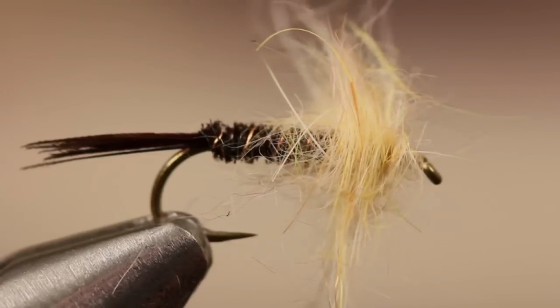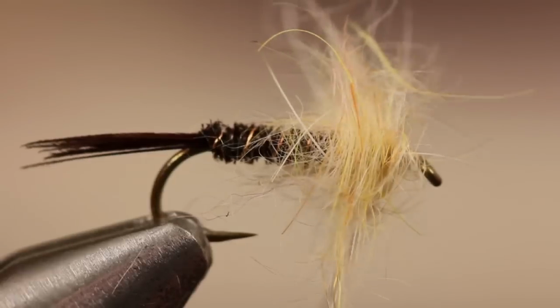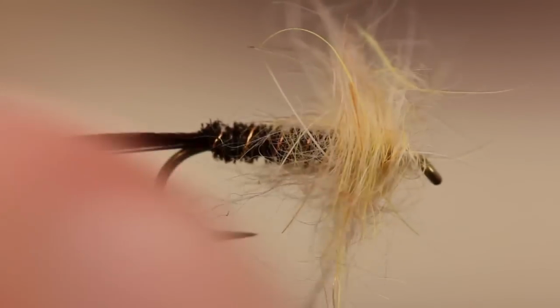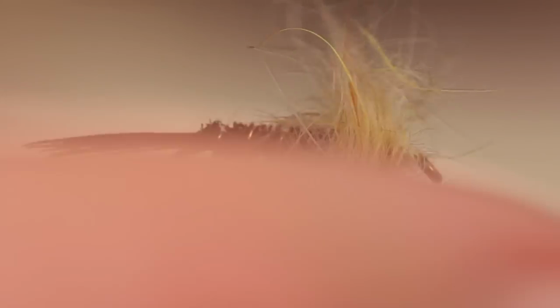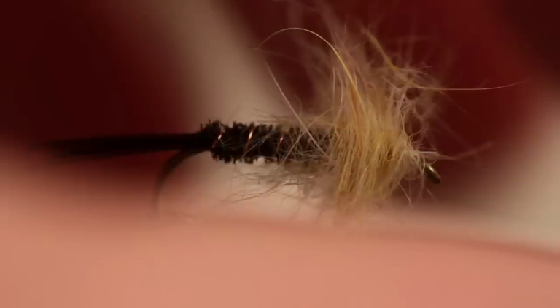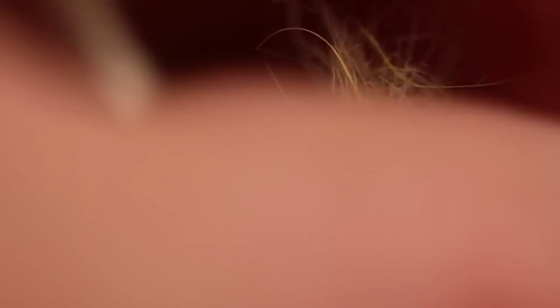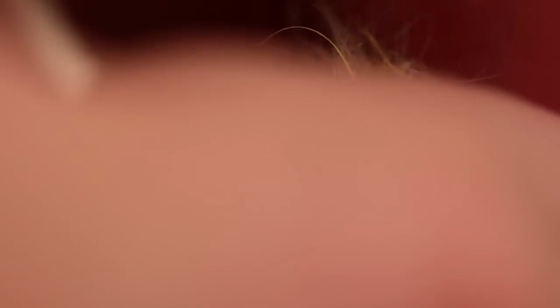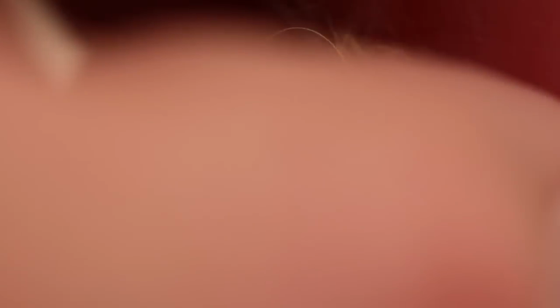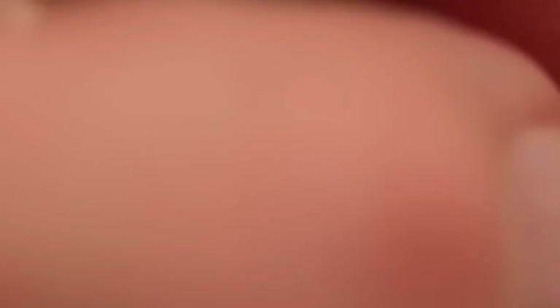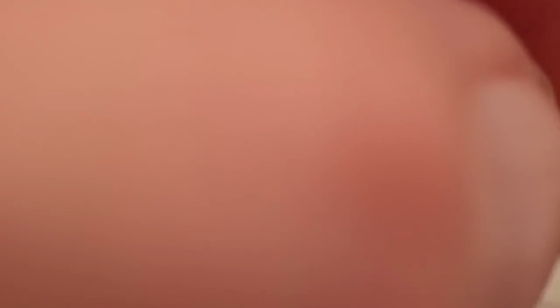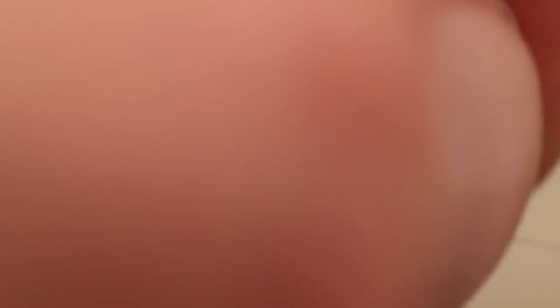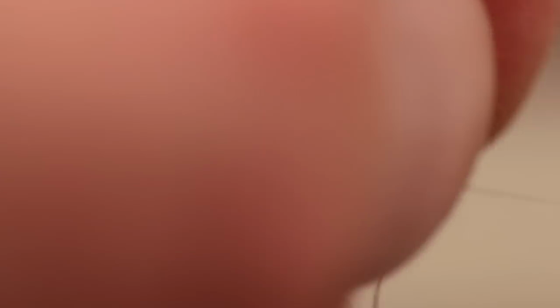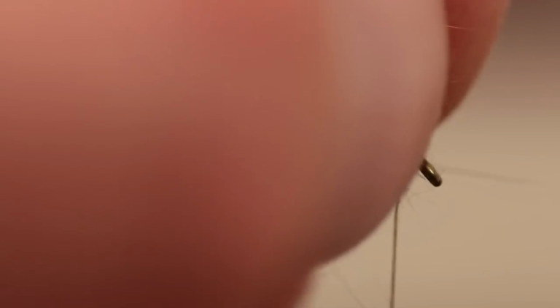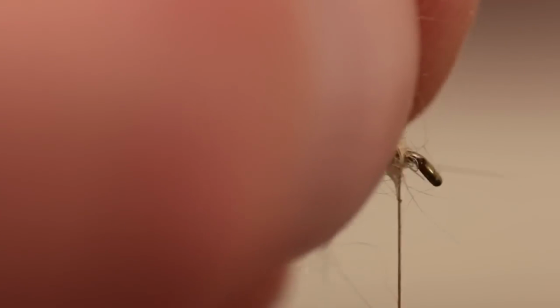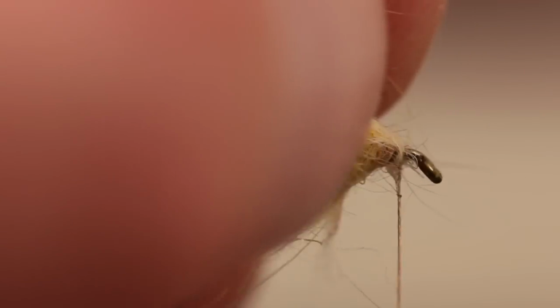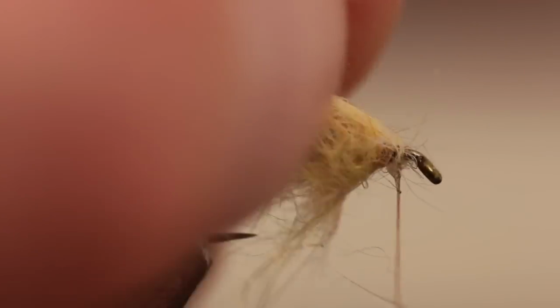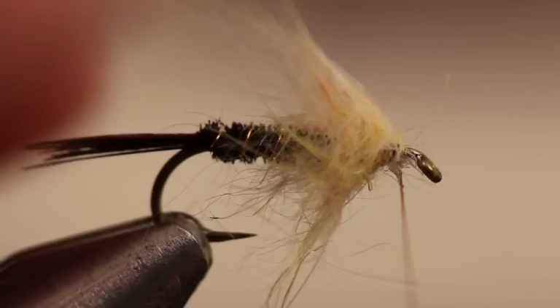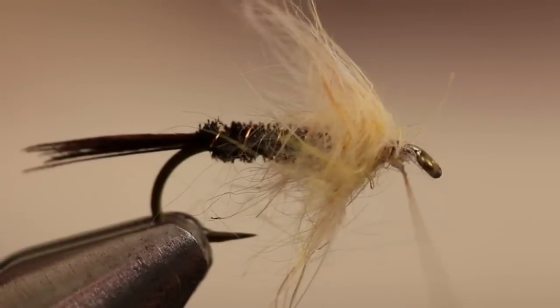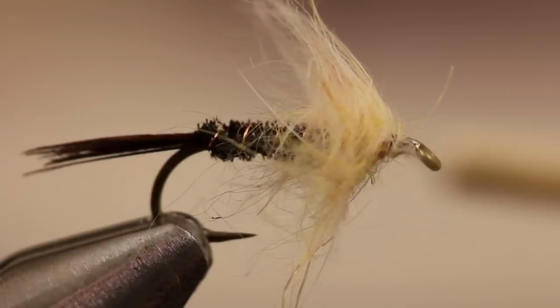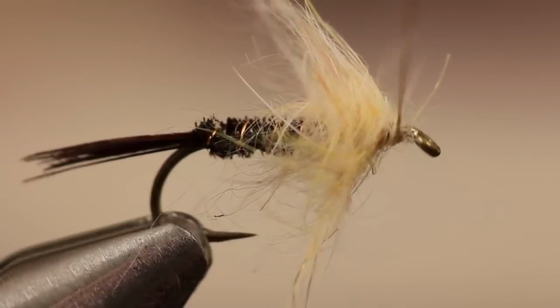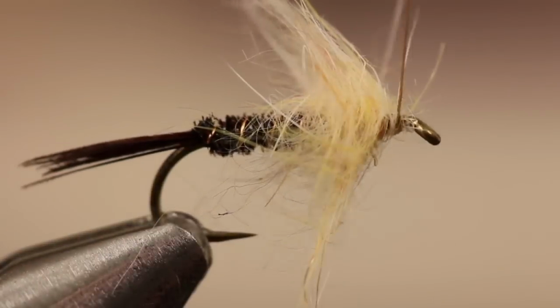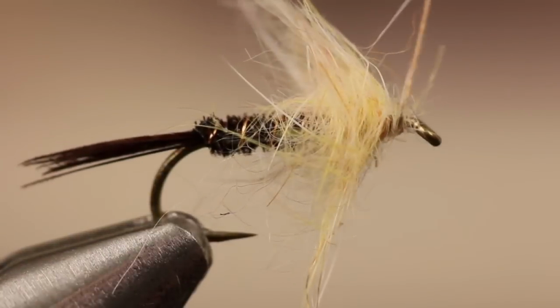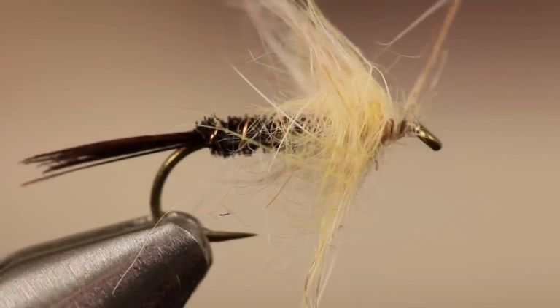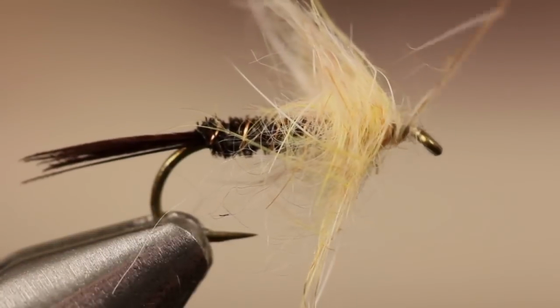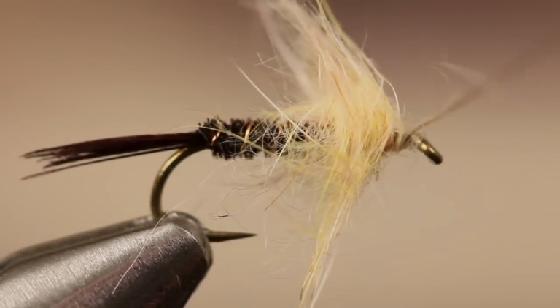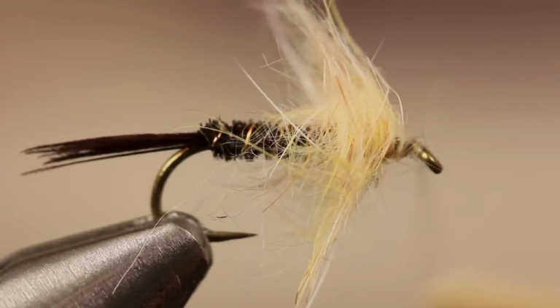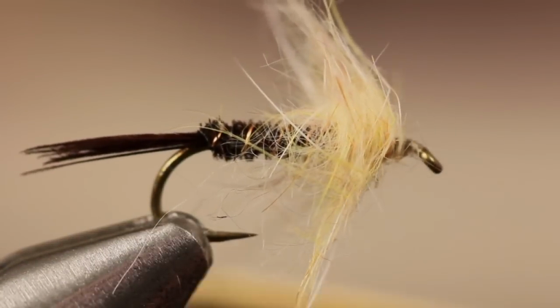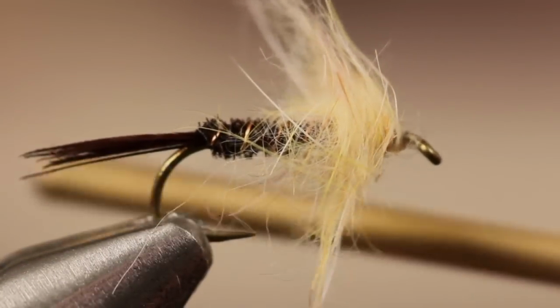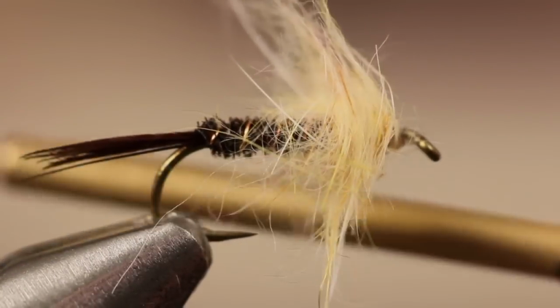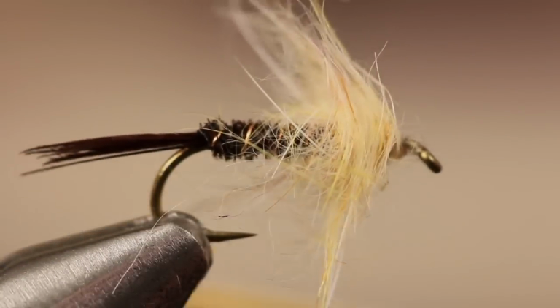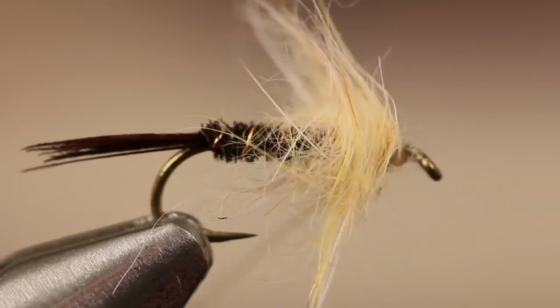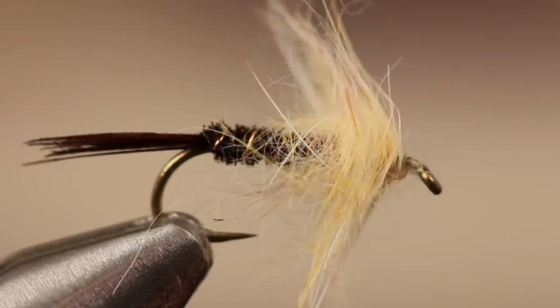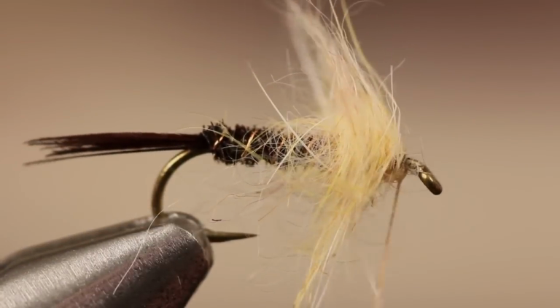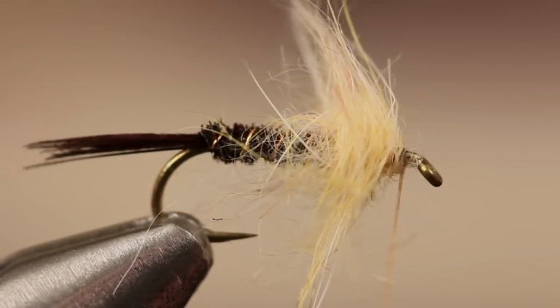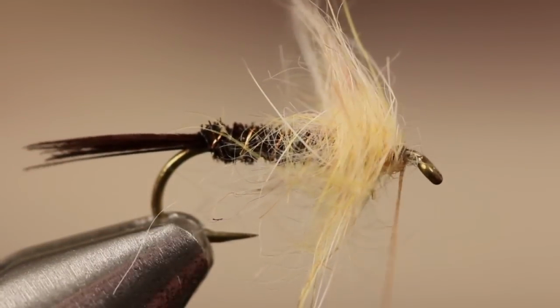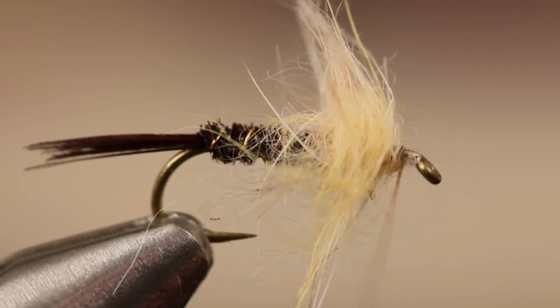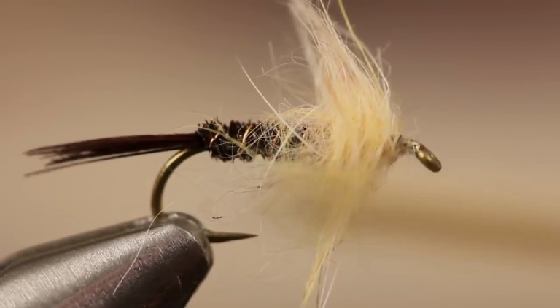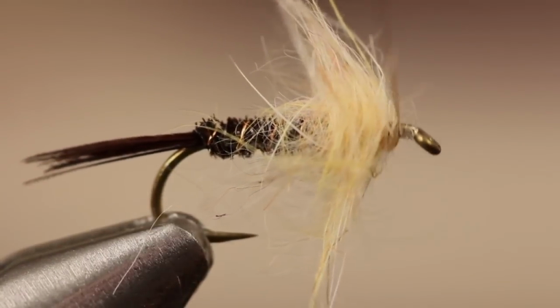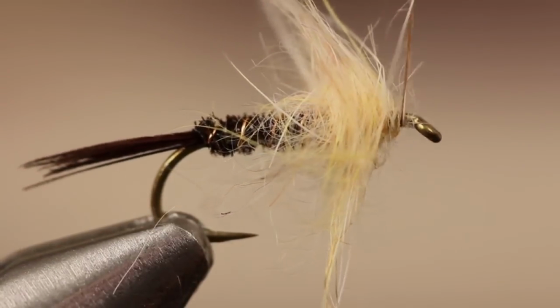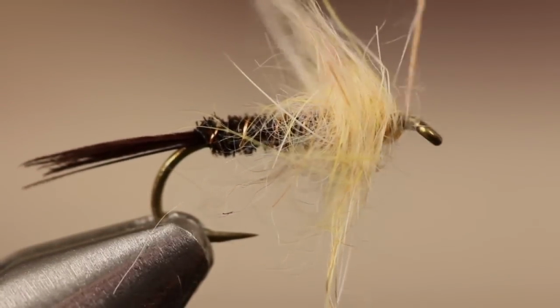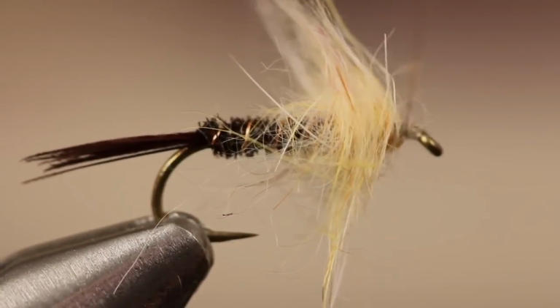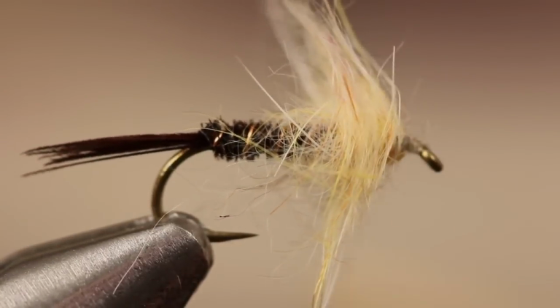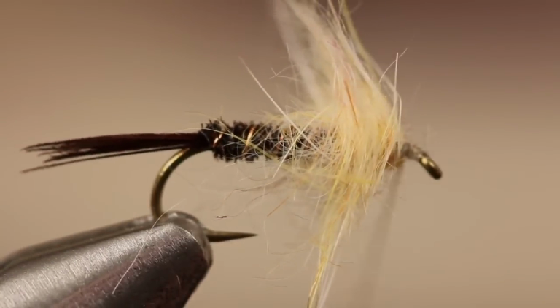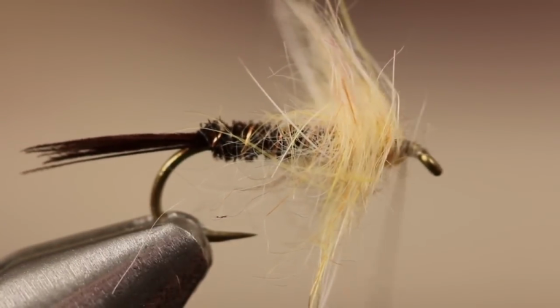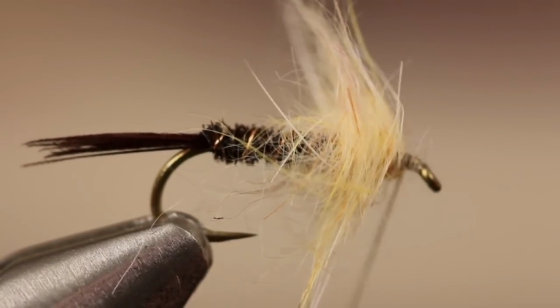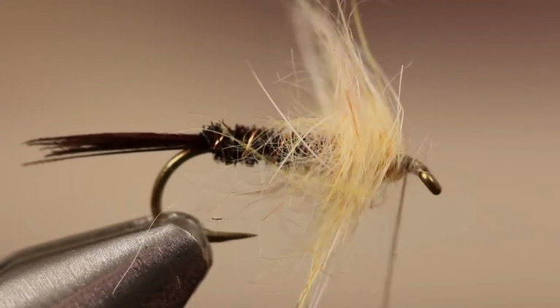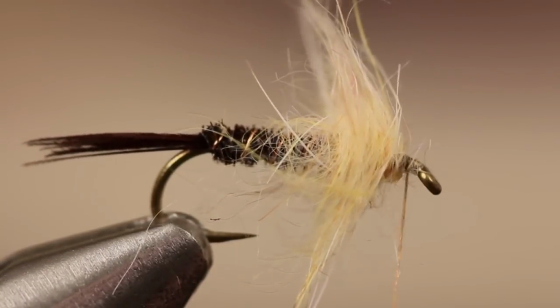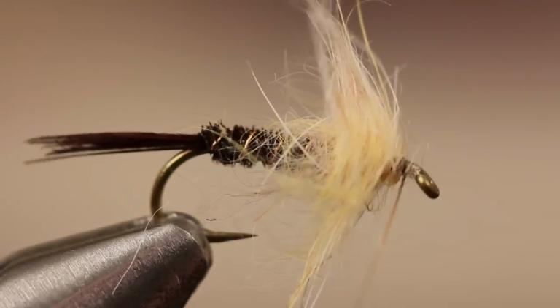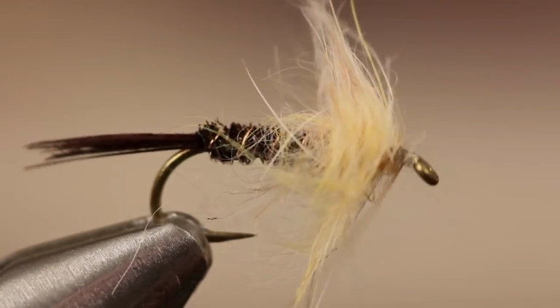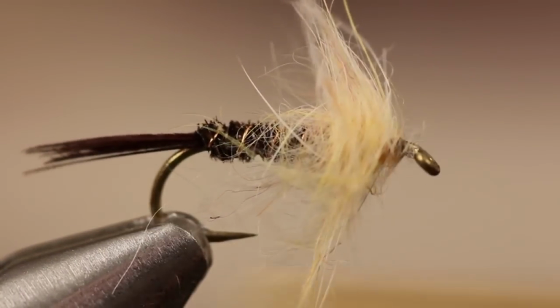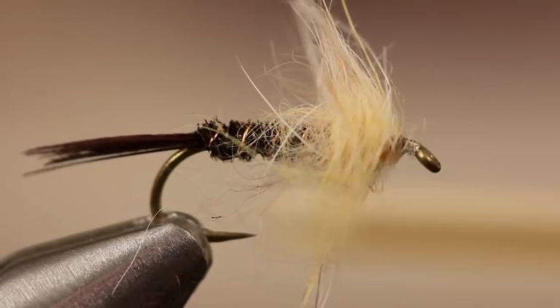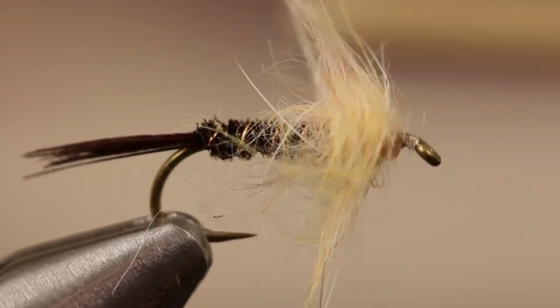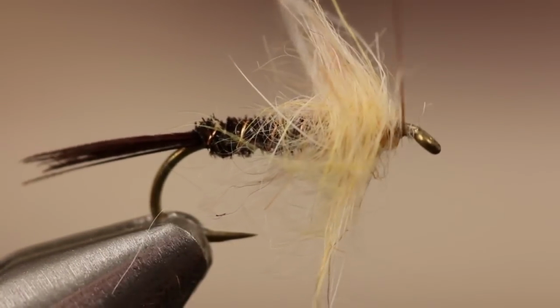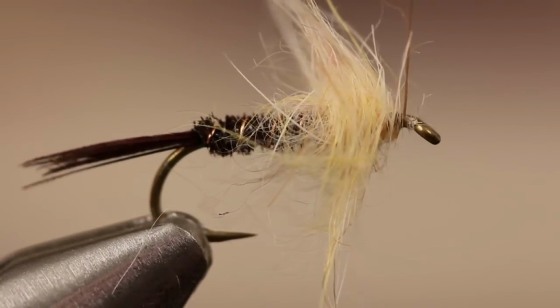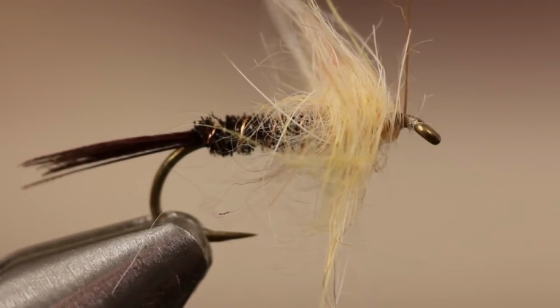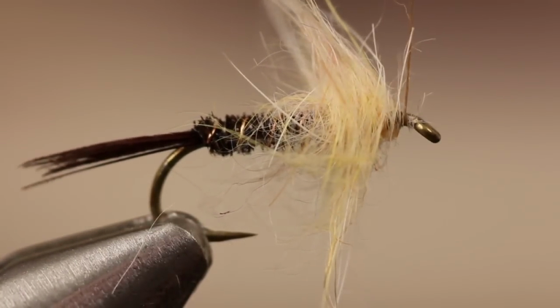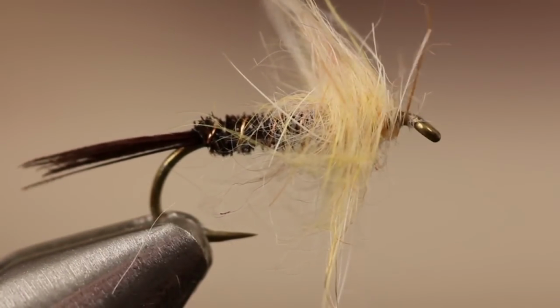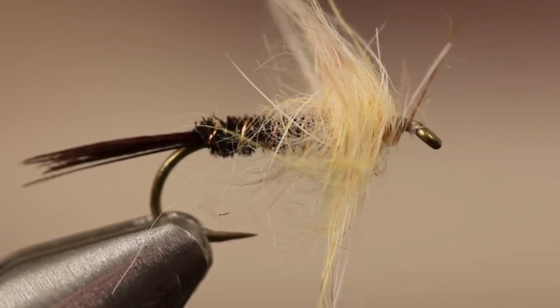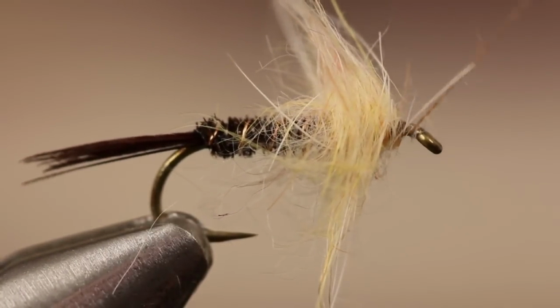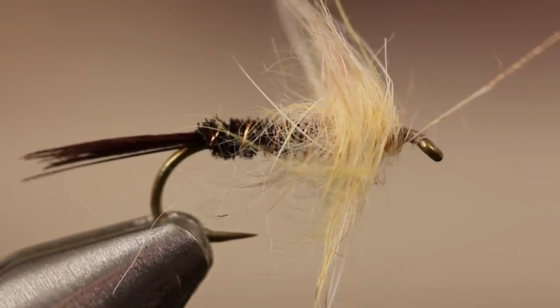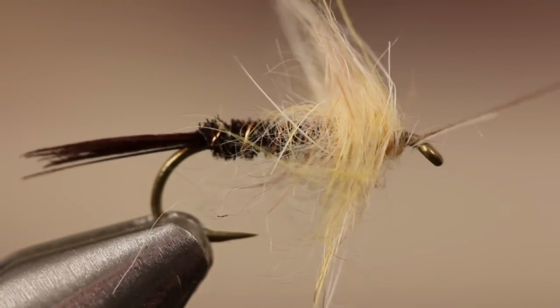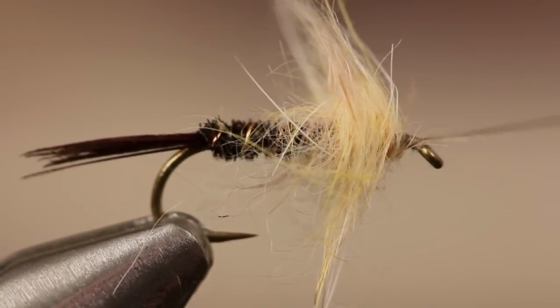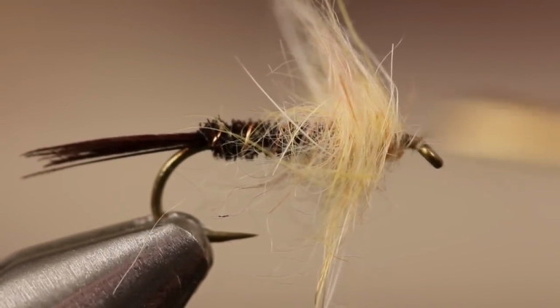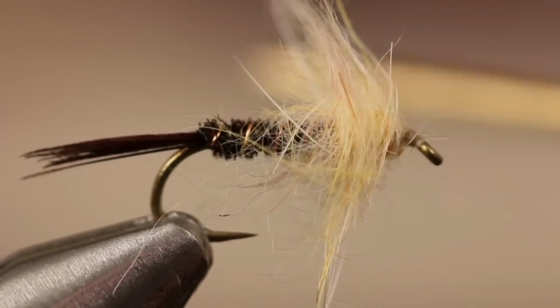Once you reach the eye, gently pull the rabbit fur back and take a few wraps to form a smooth base for the soft hackle.